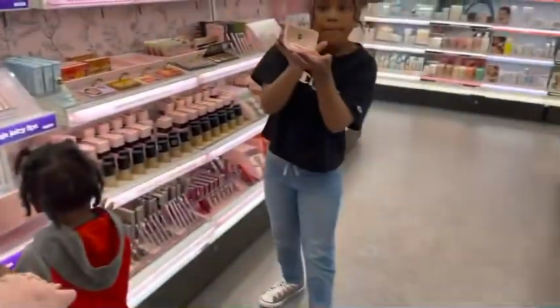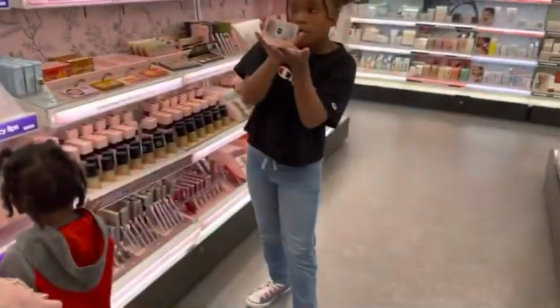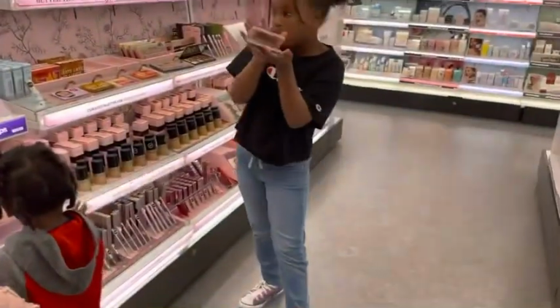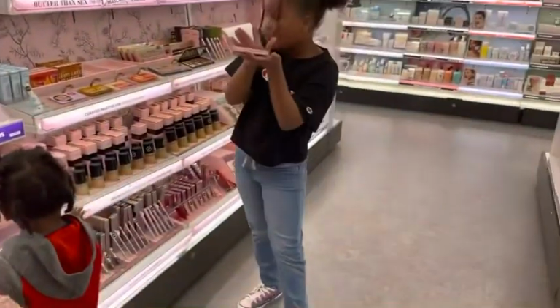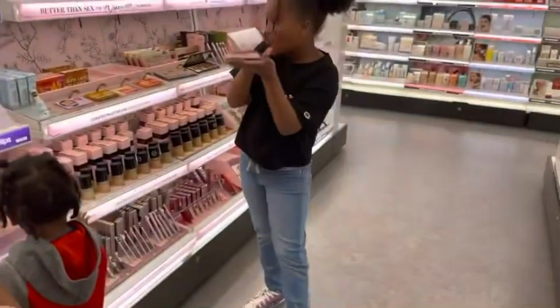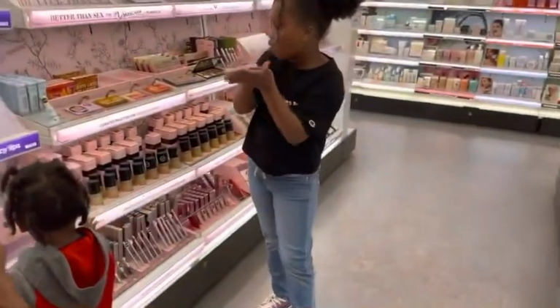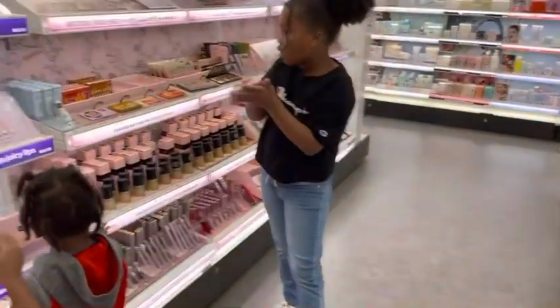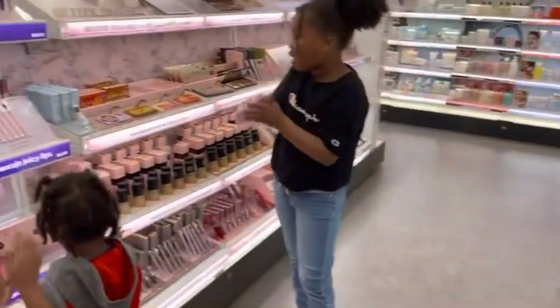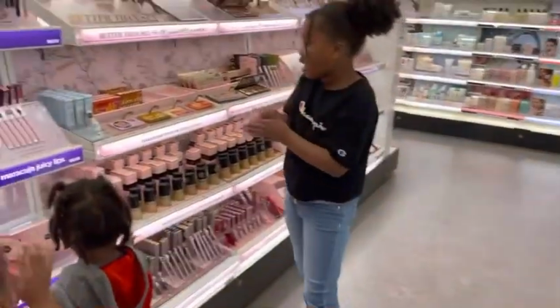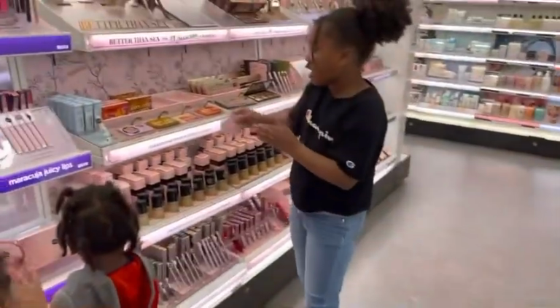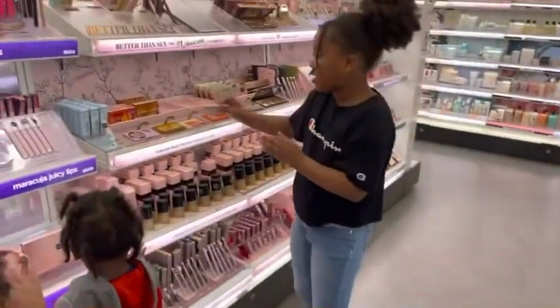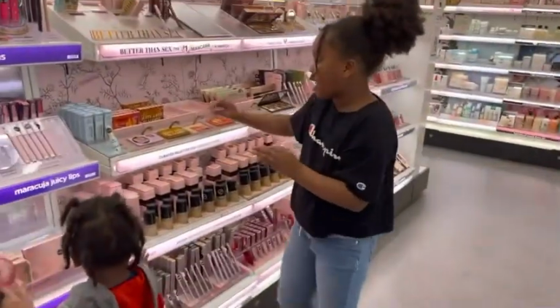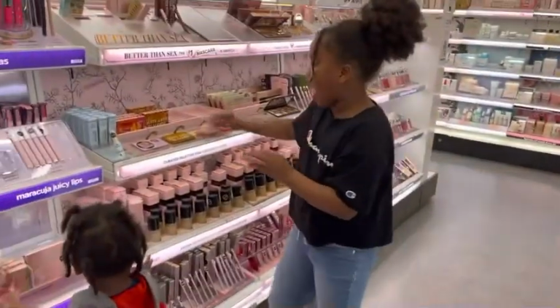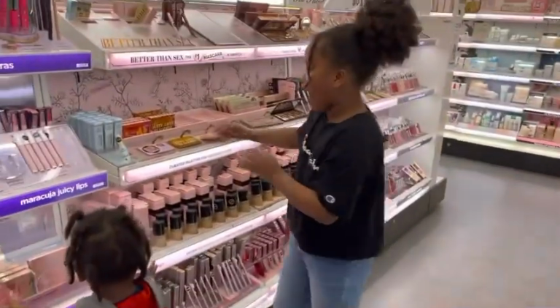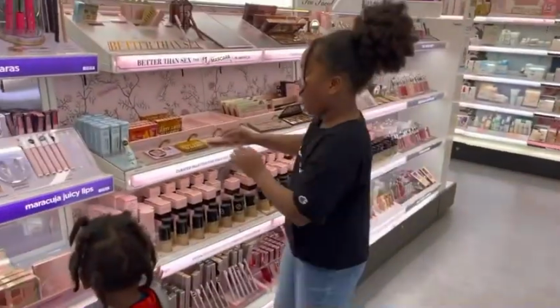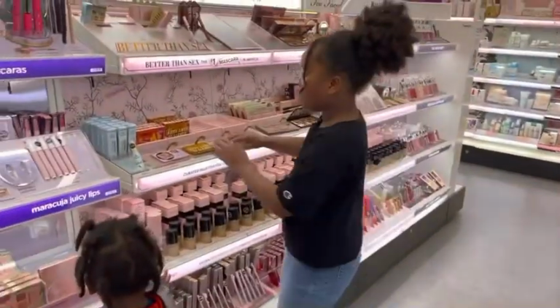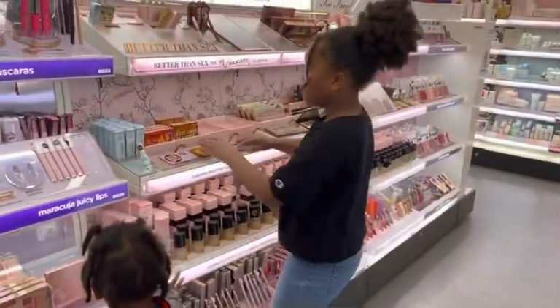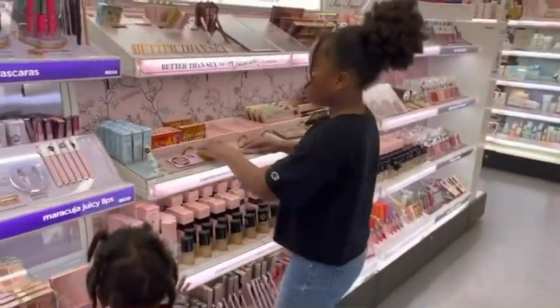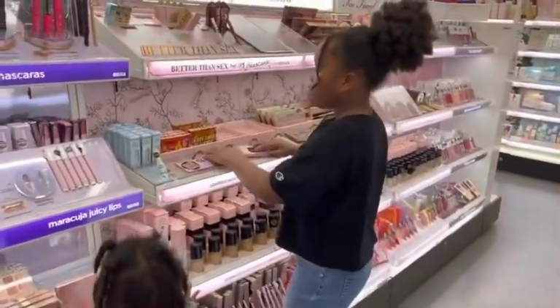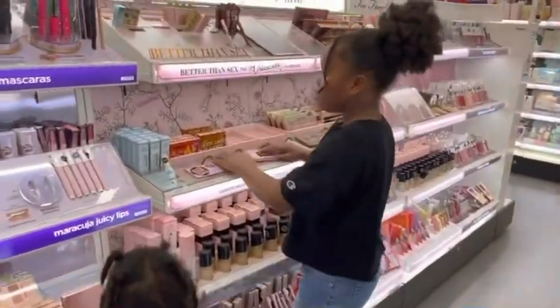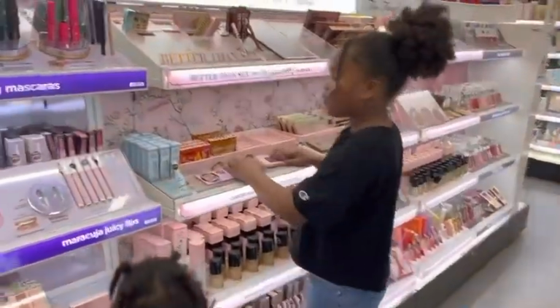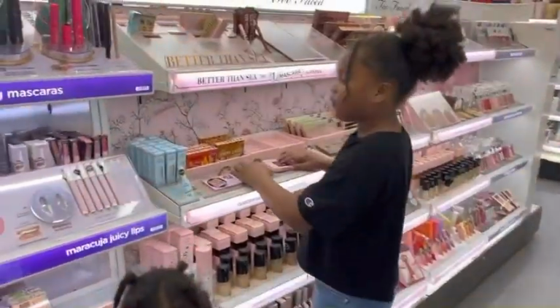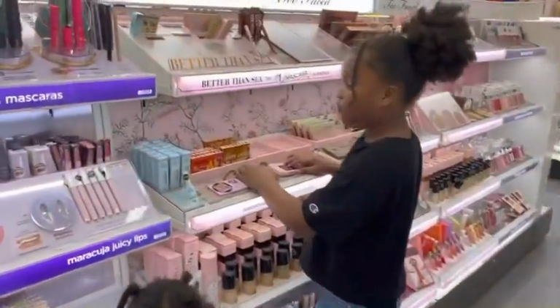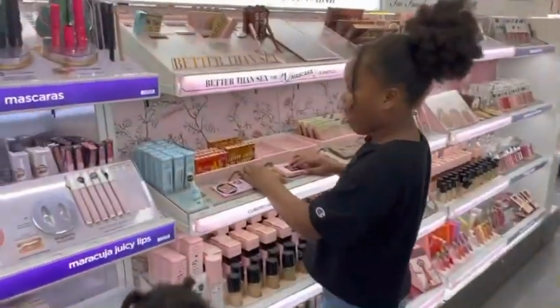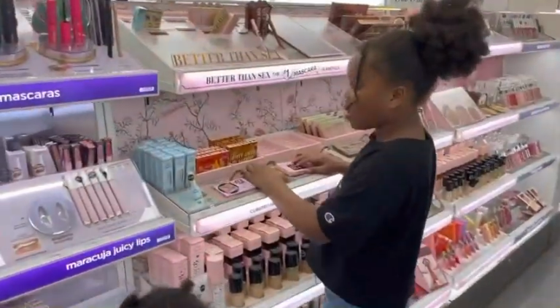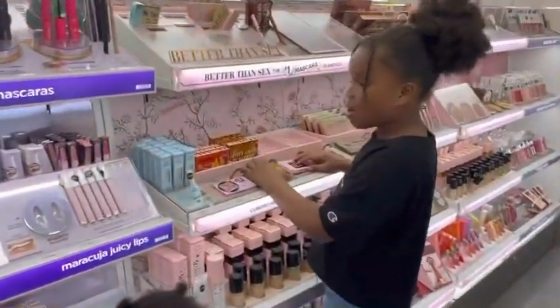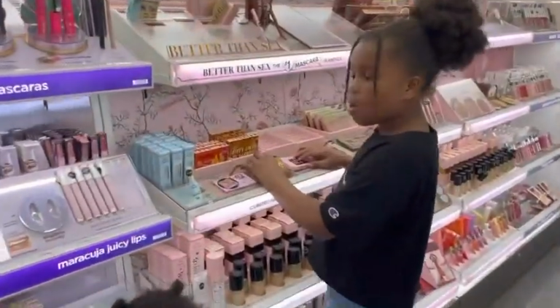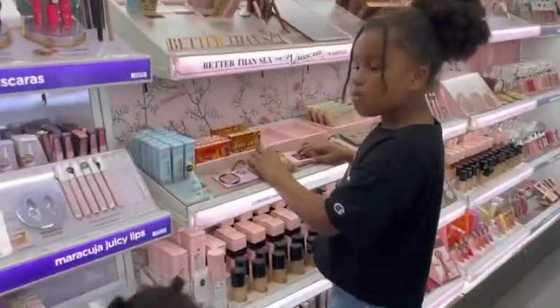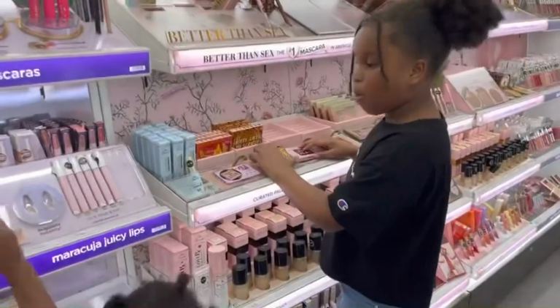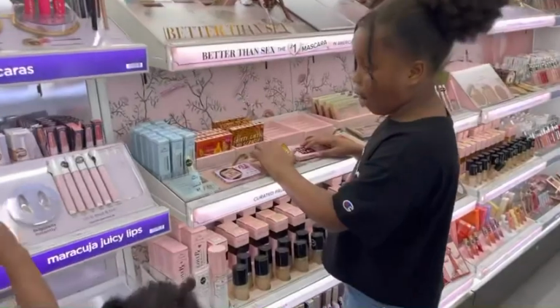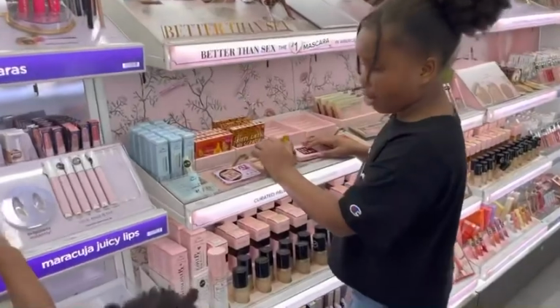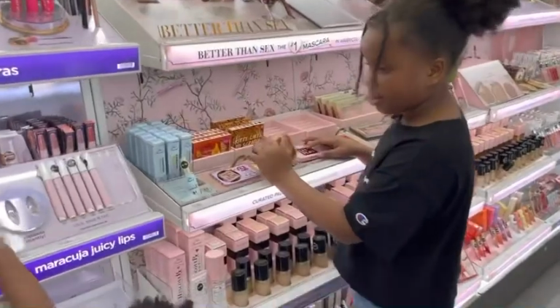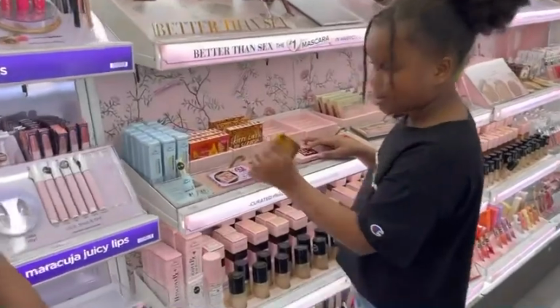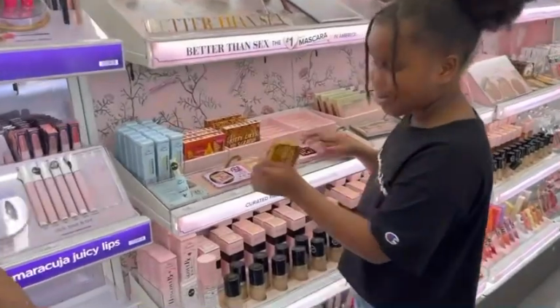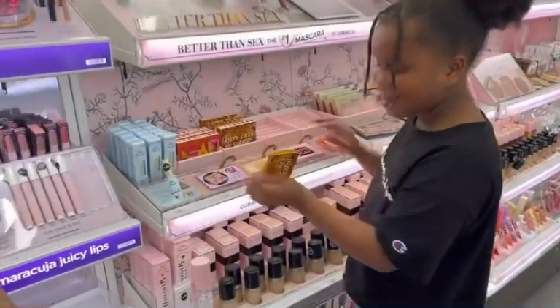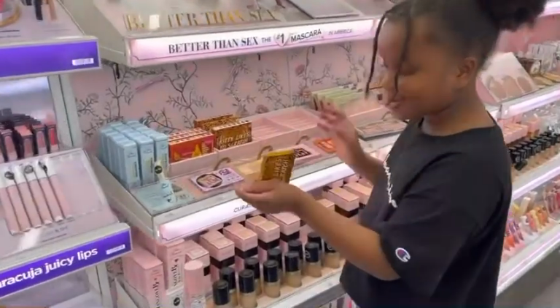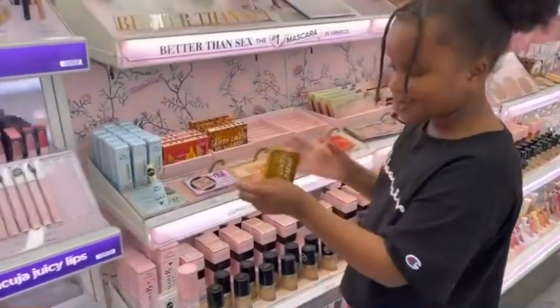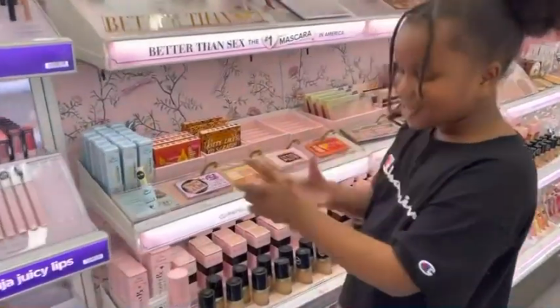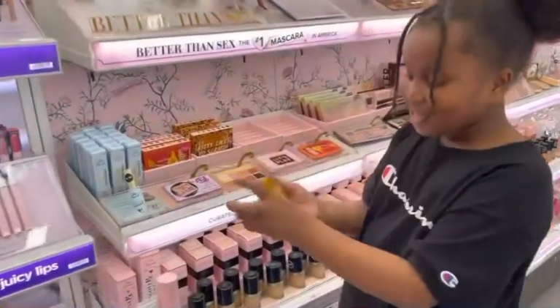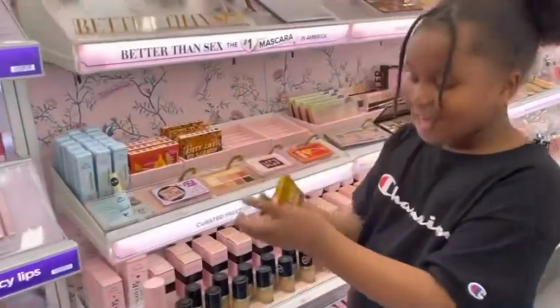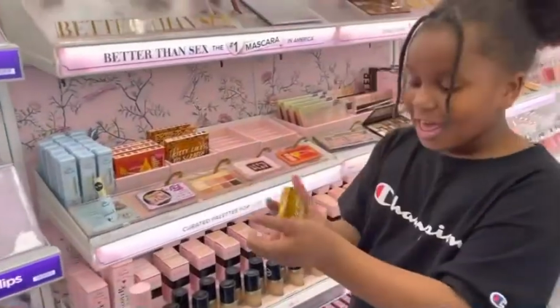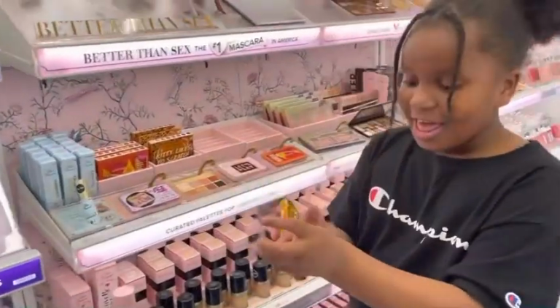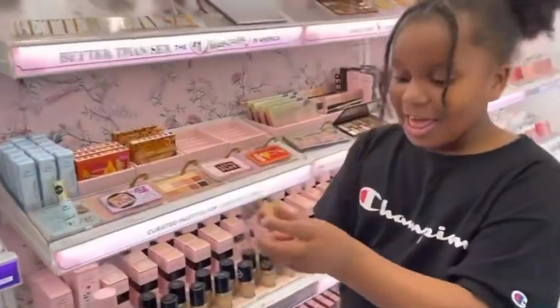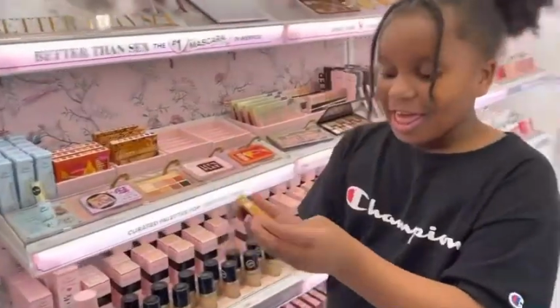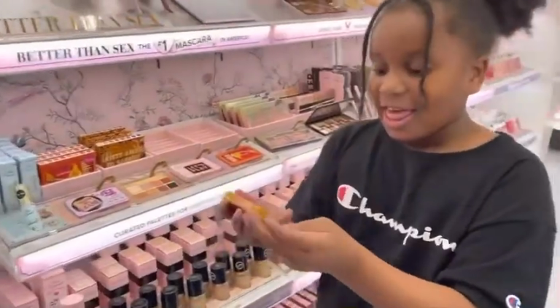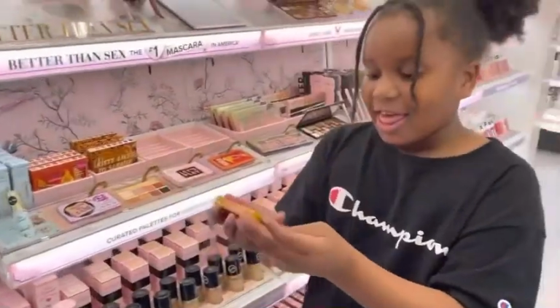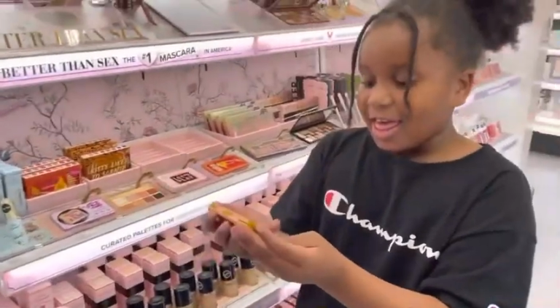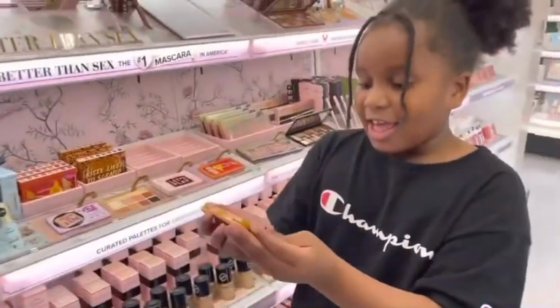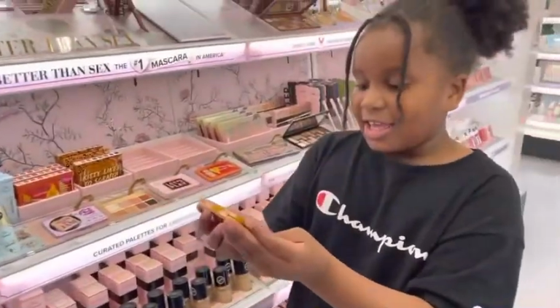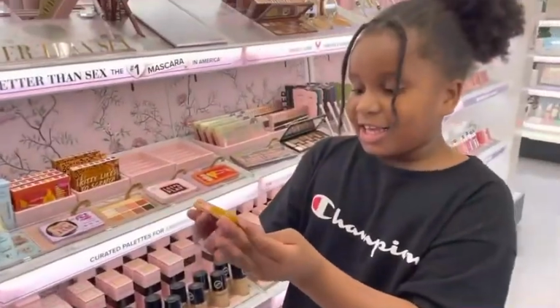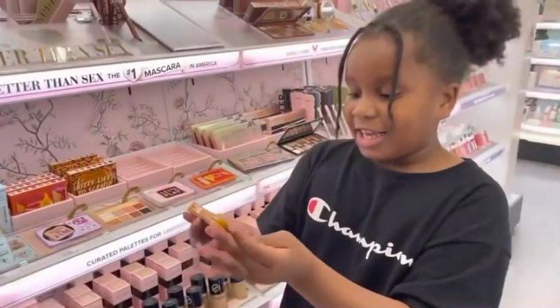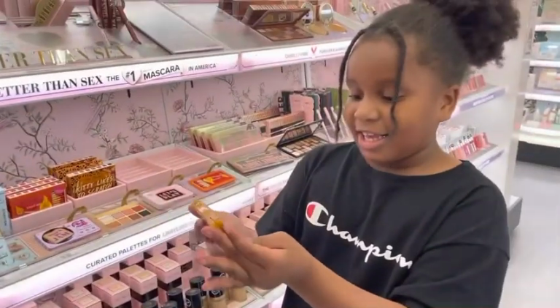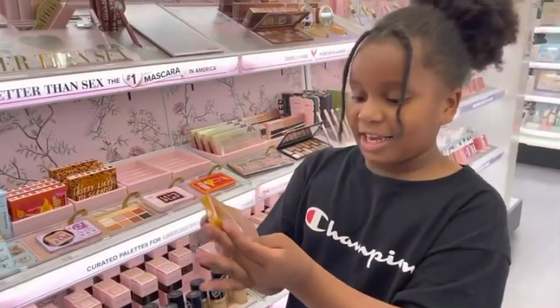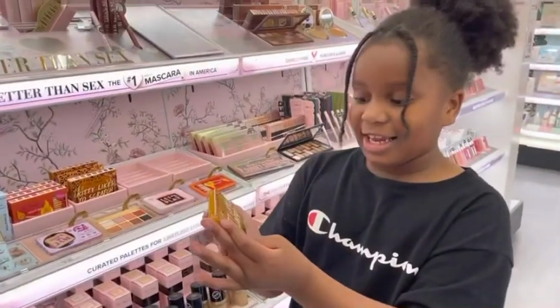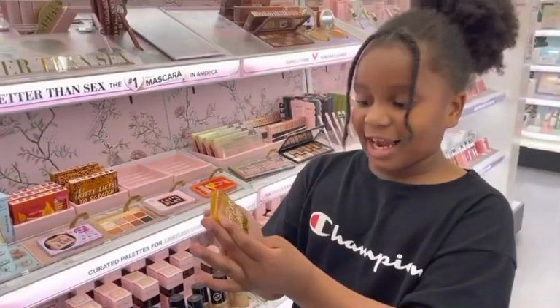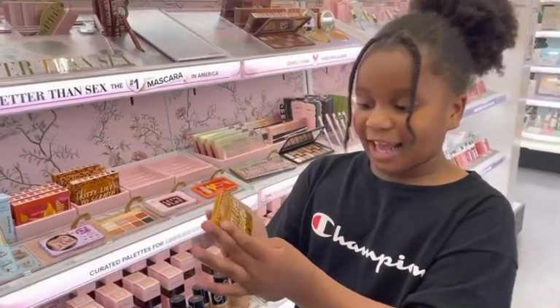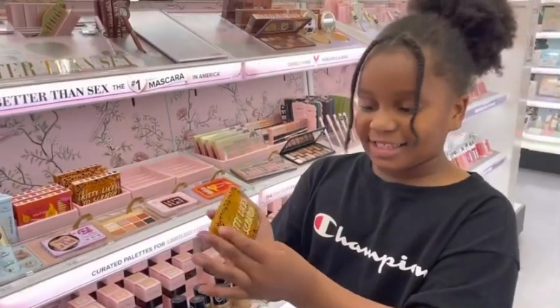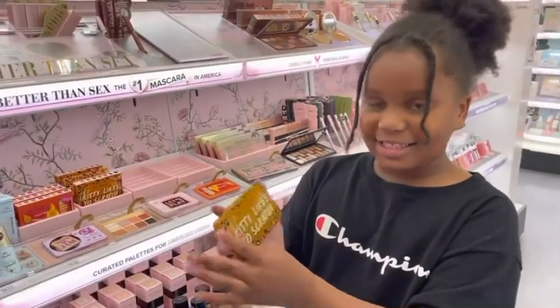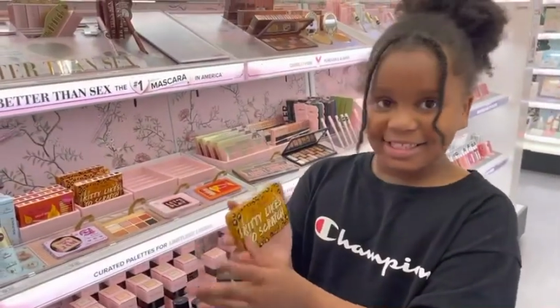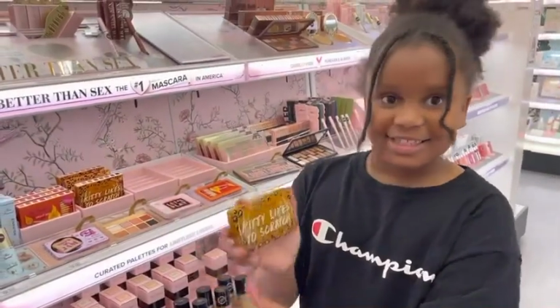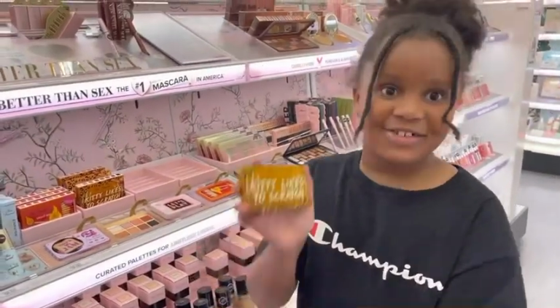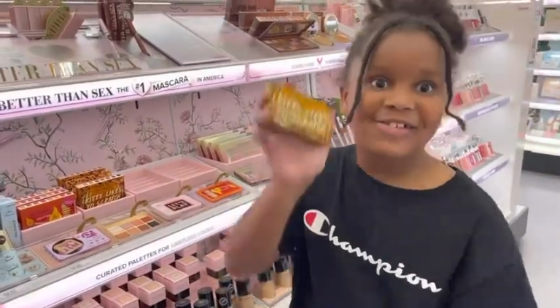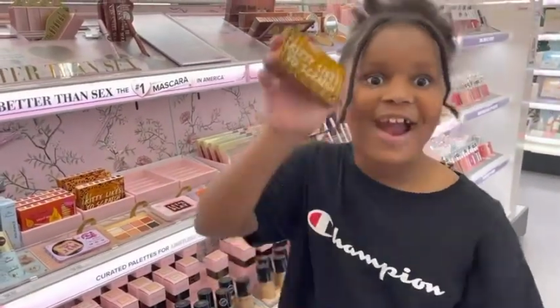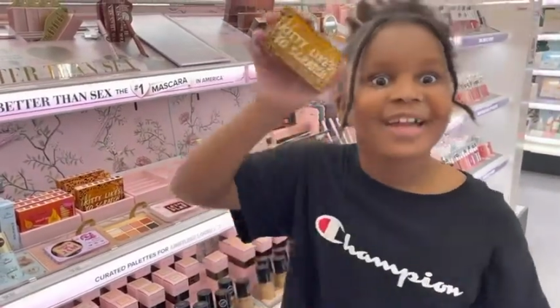And now, the final one. Kitty likes to scratch.